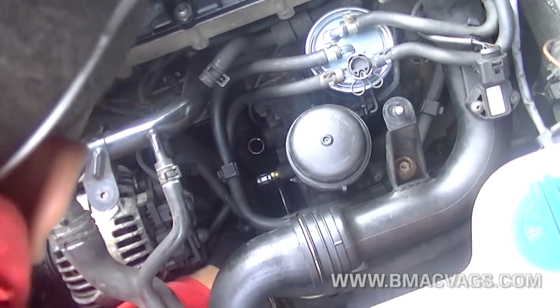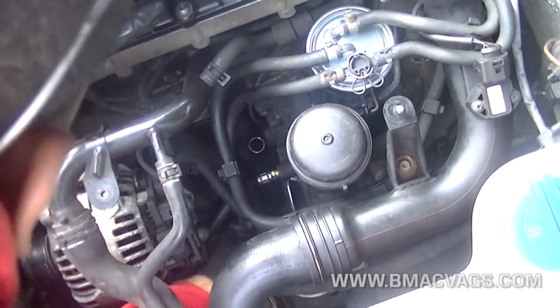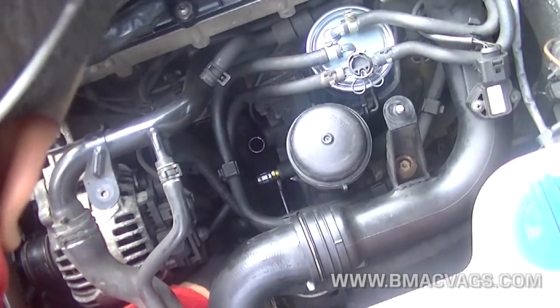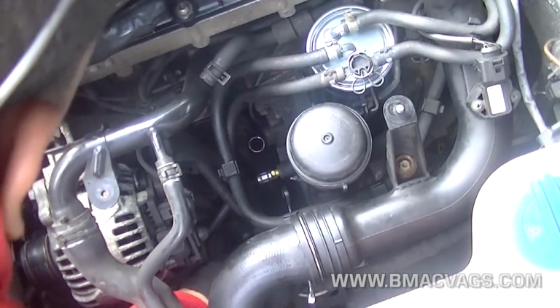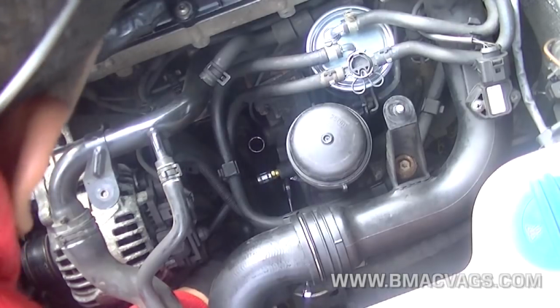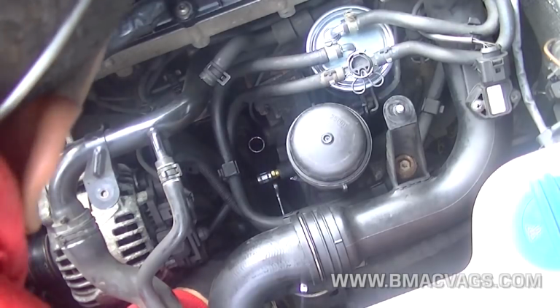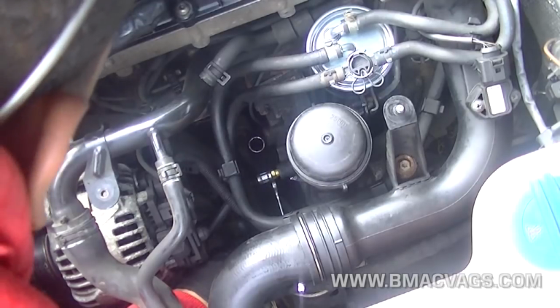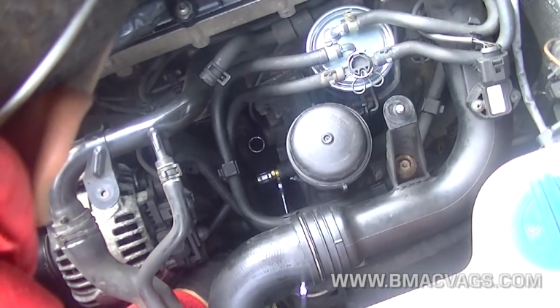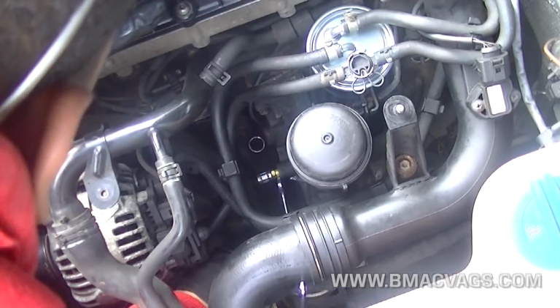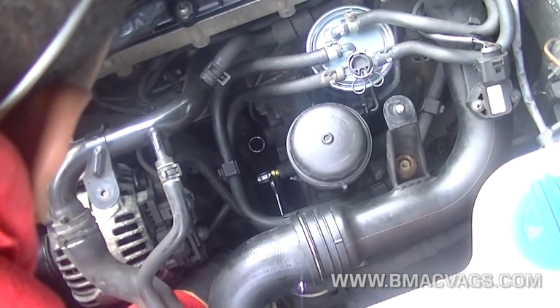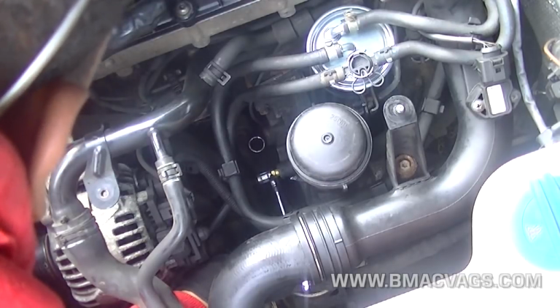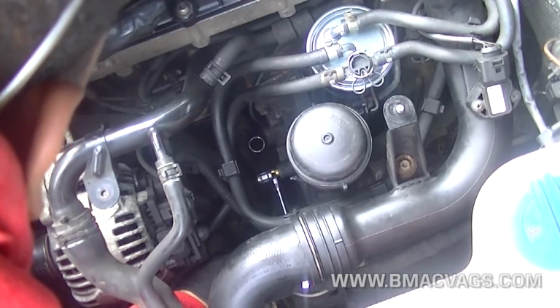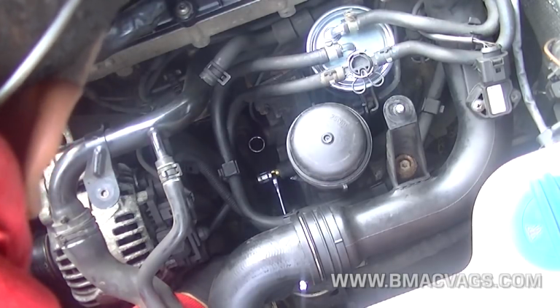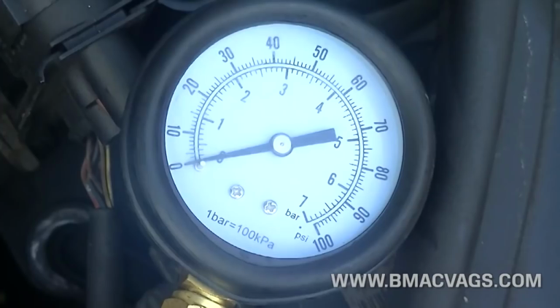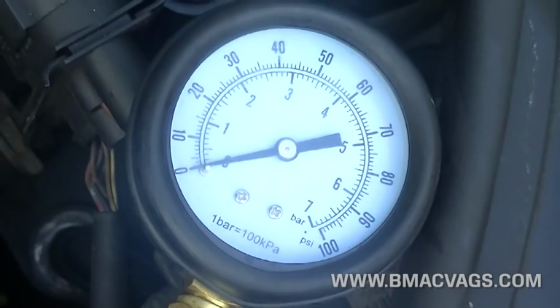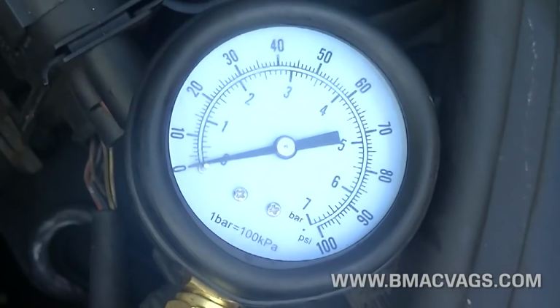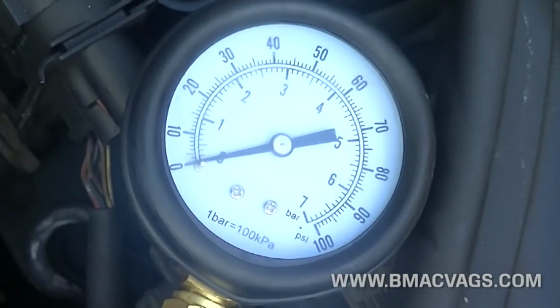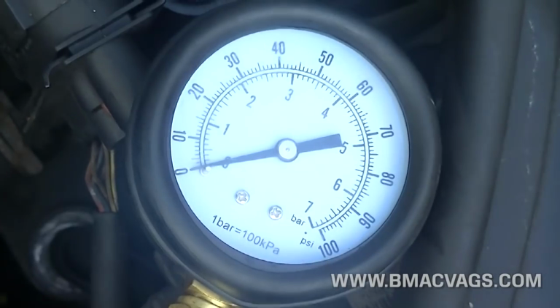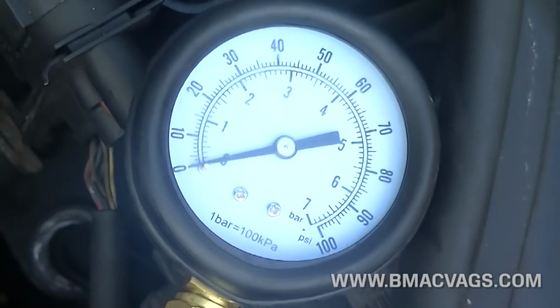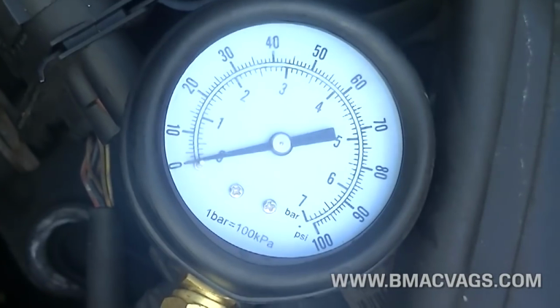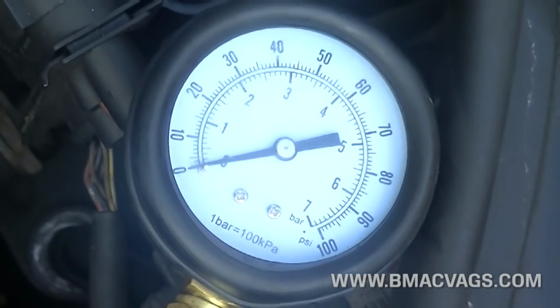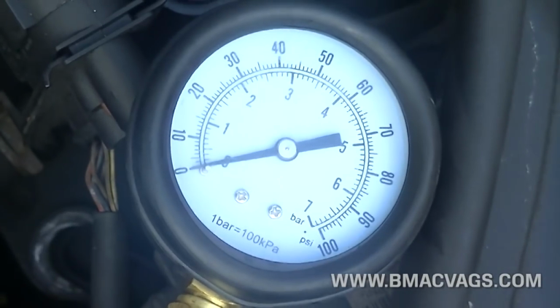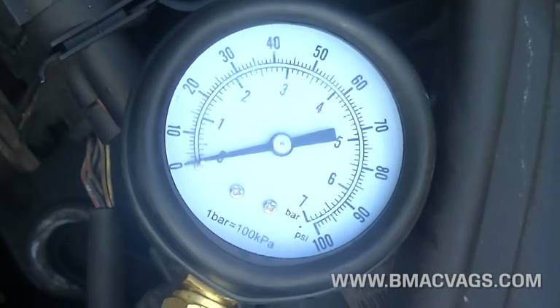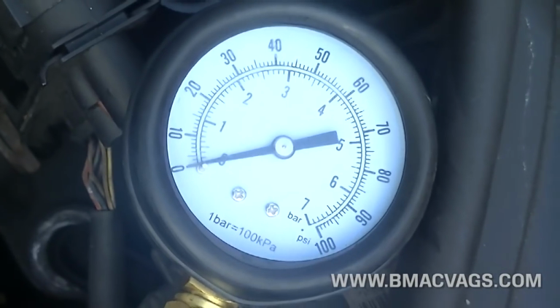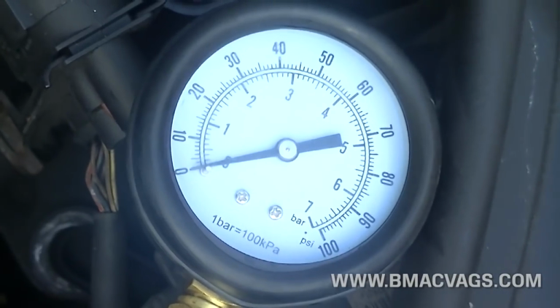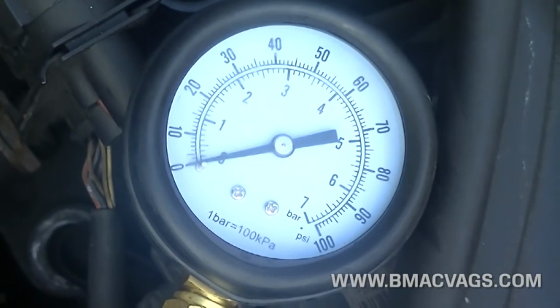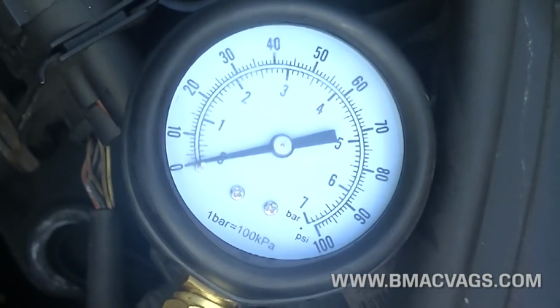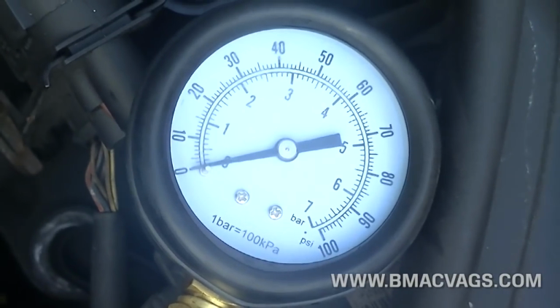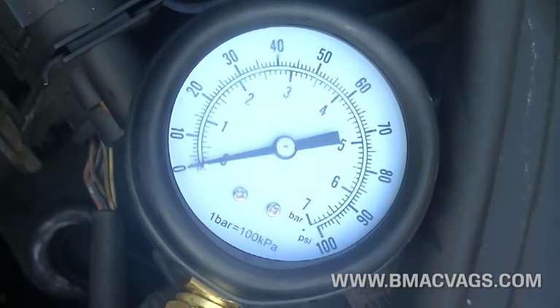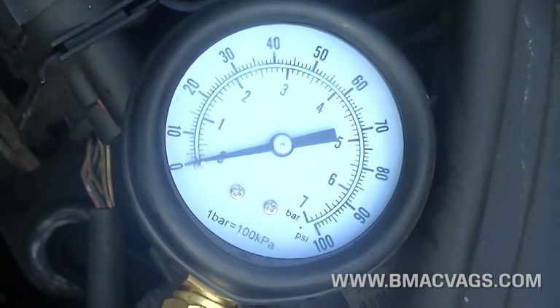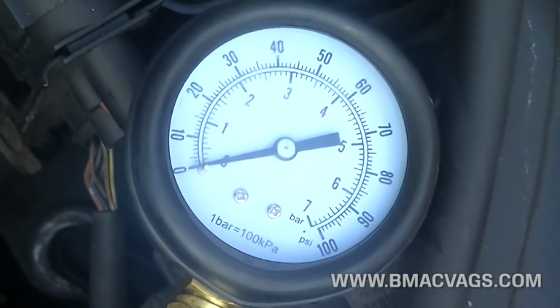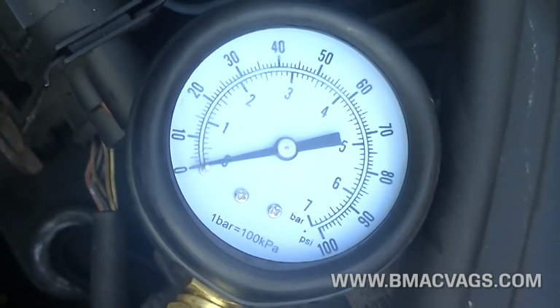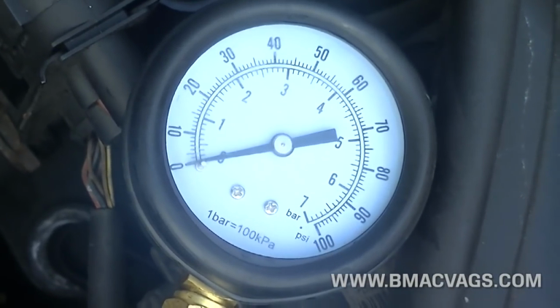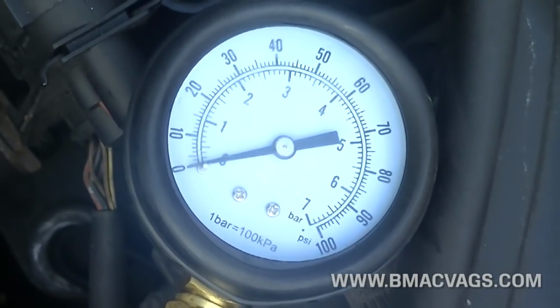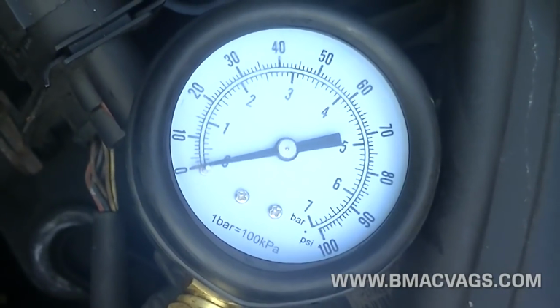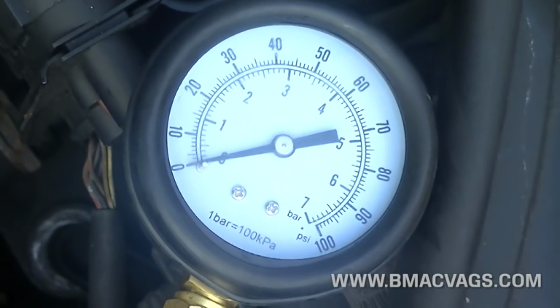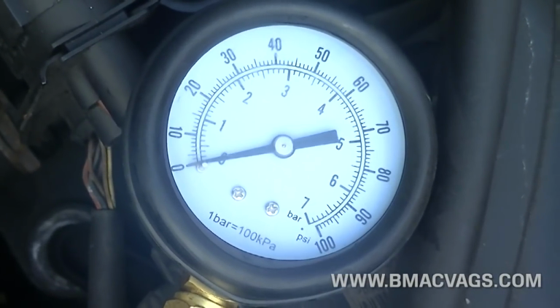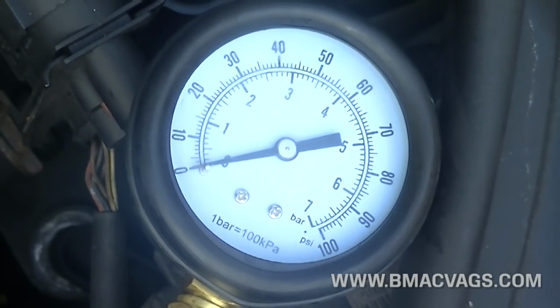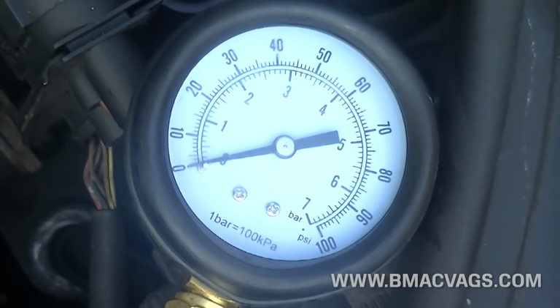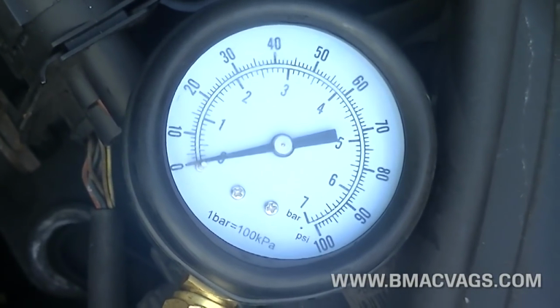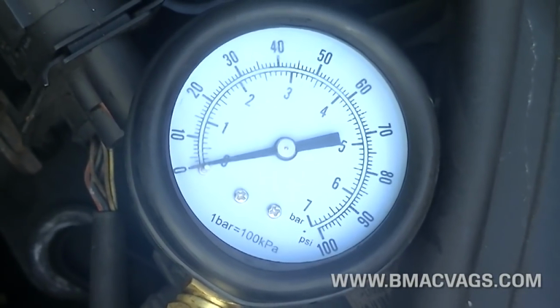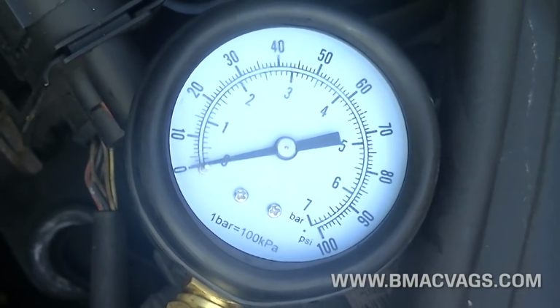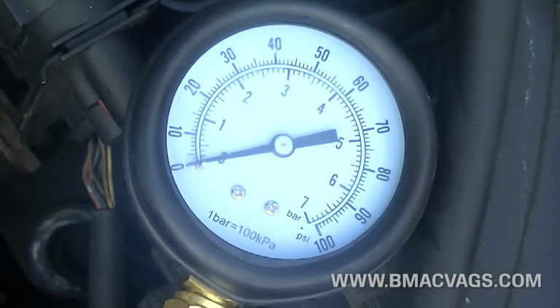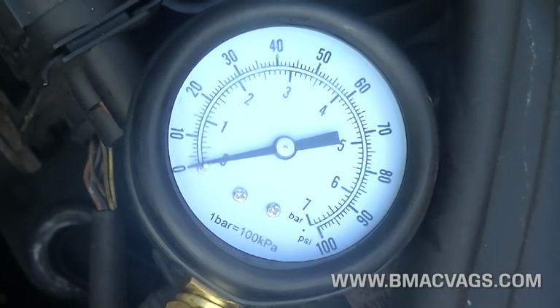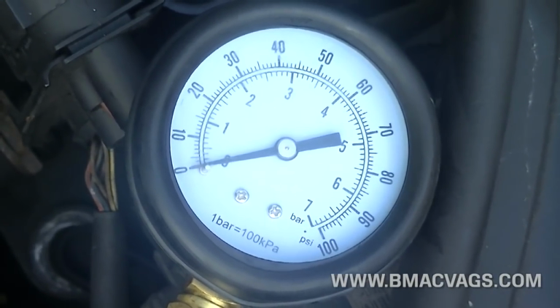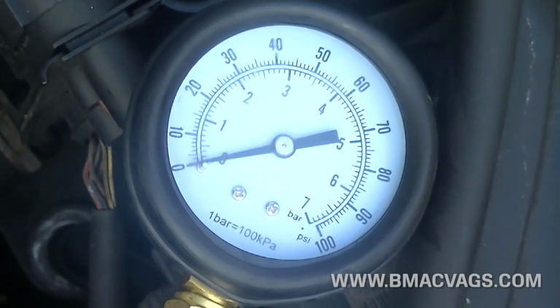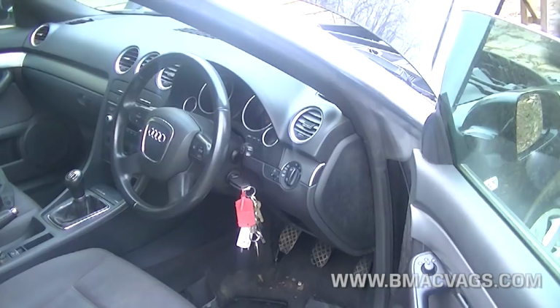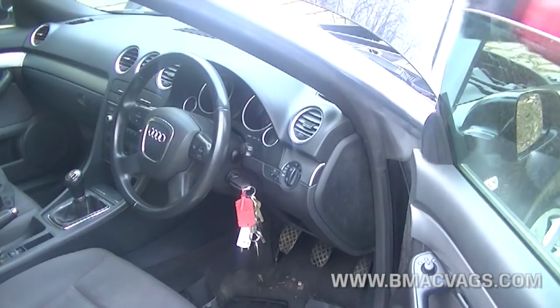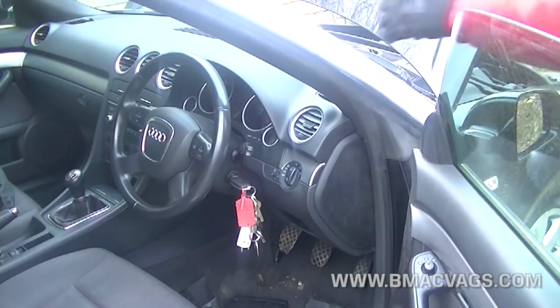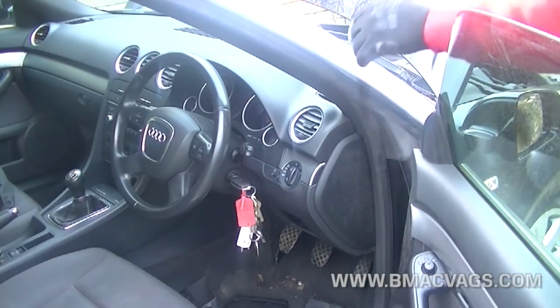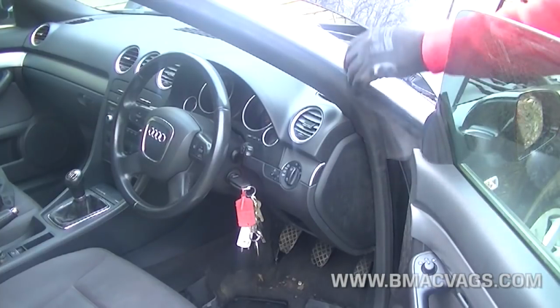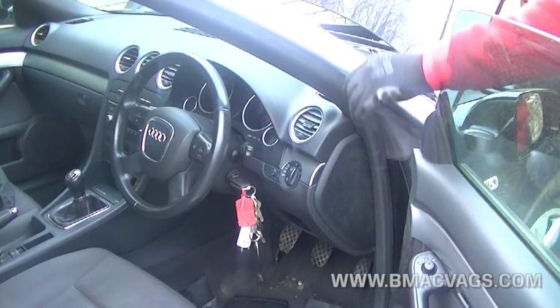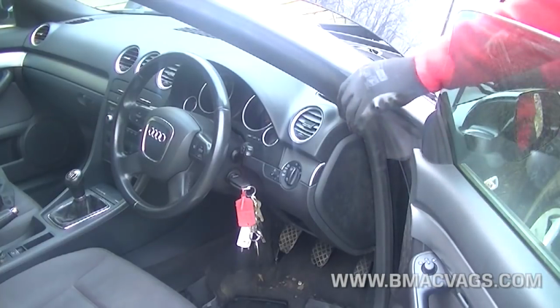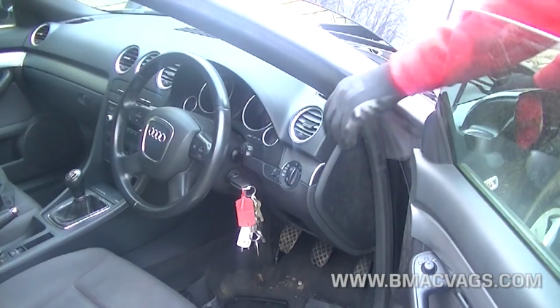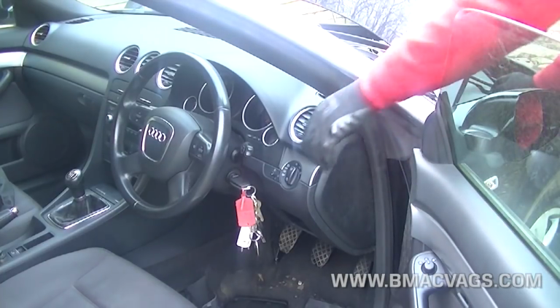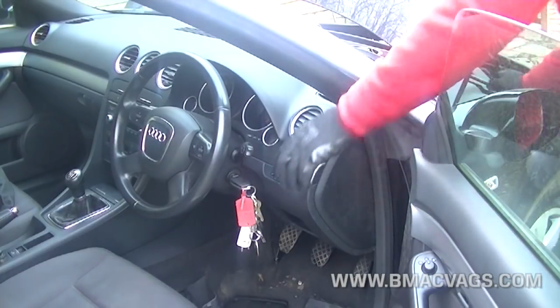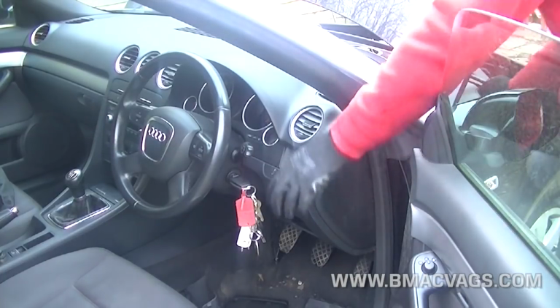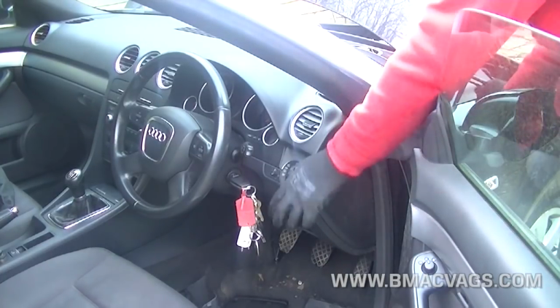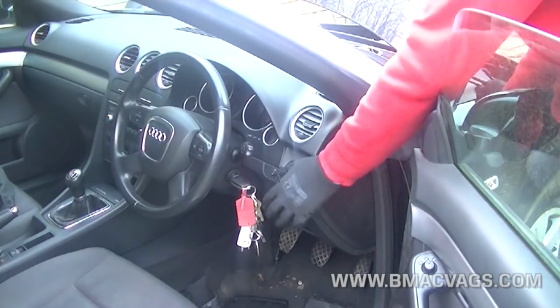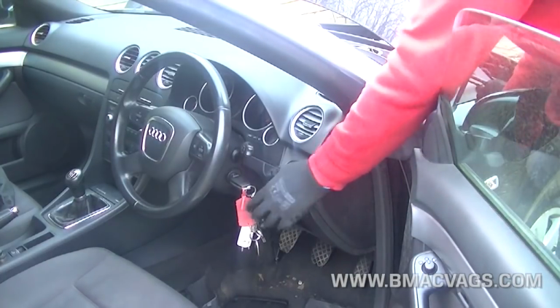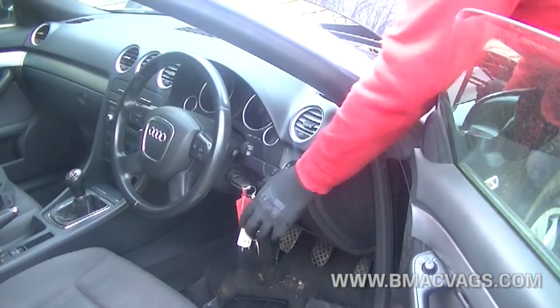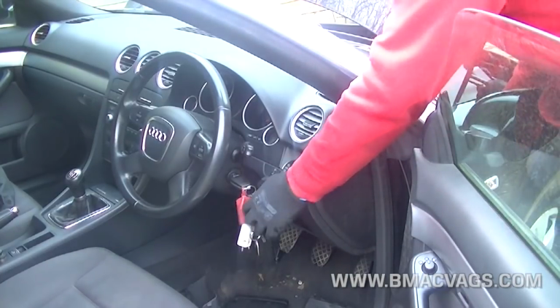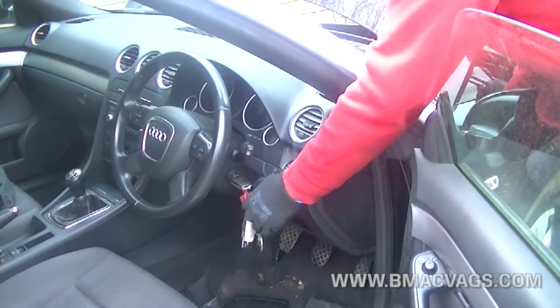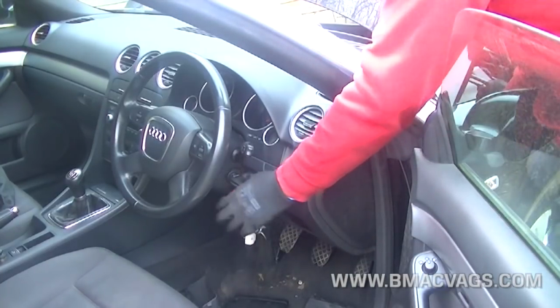When you can't tighten it any more, use a spanner. Make sure not to over-tighten it because this is an aluminium casing. Making sure your gauge is on zero, start your car.